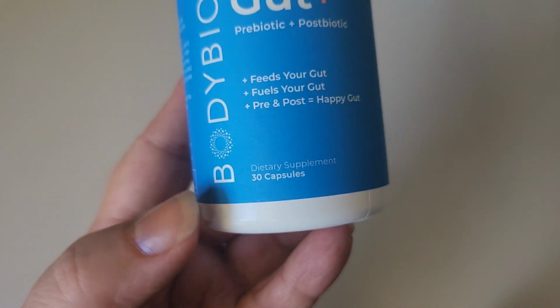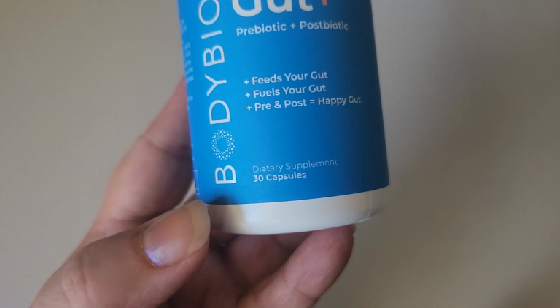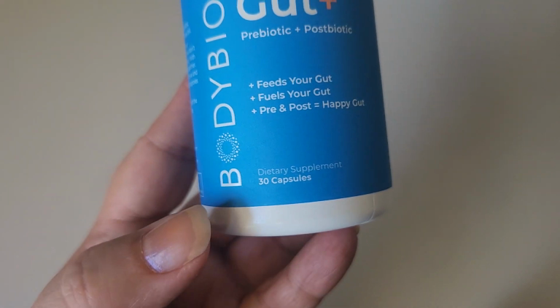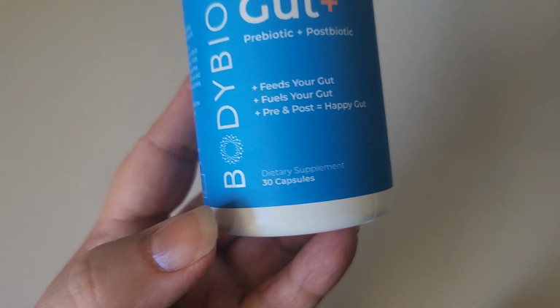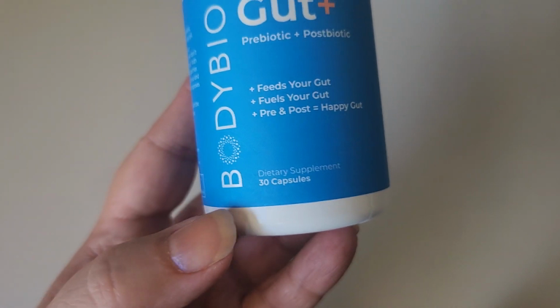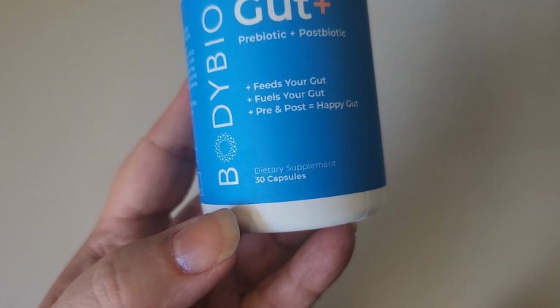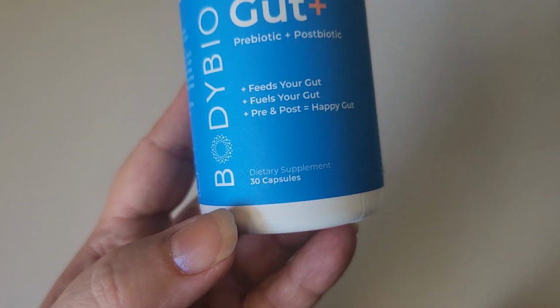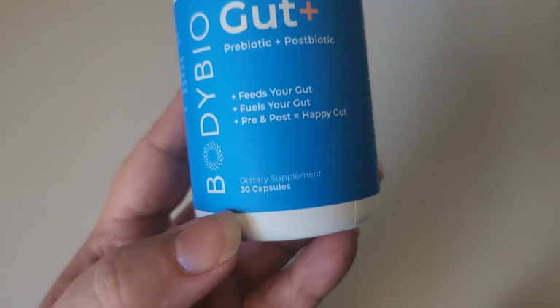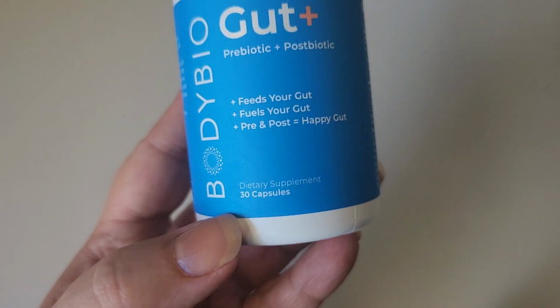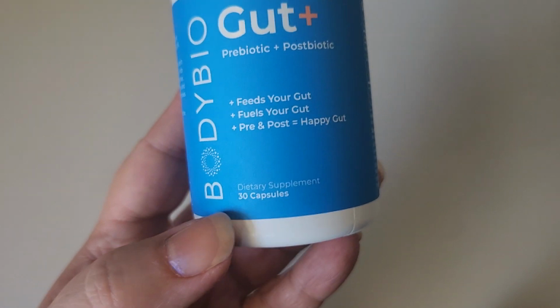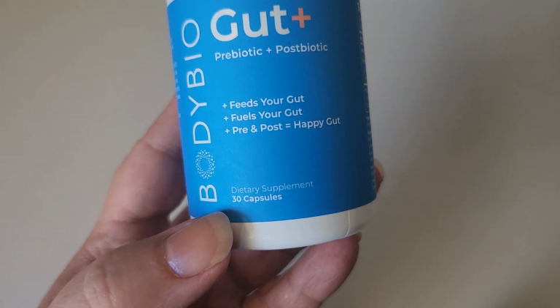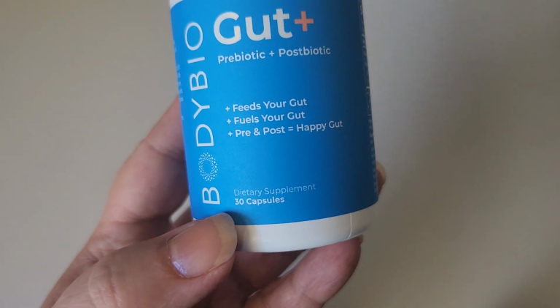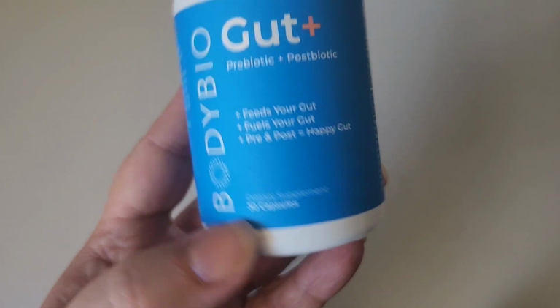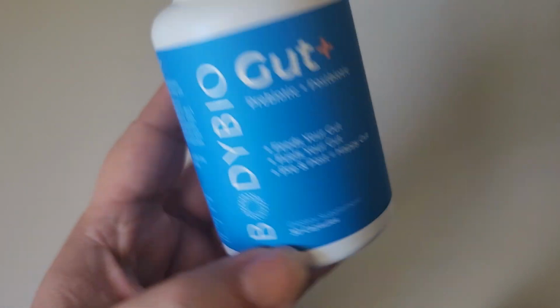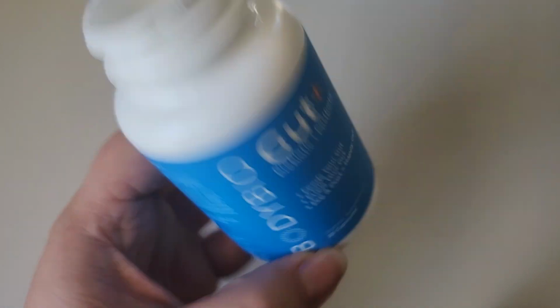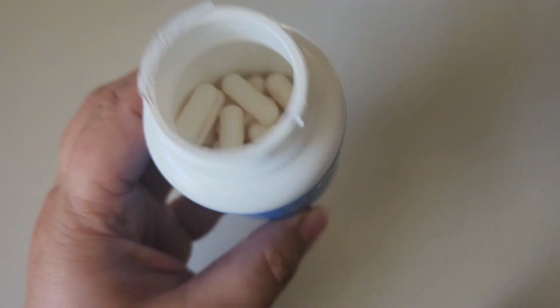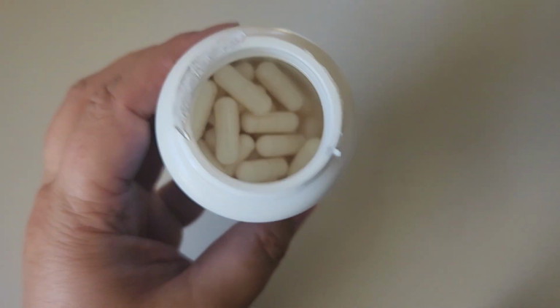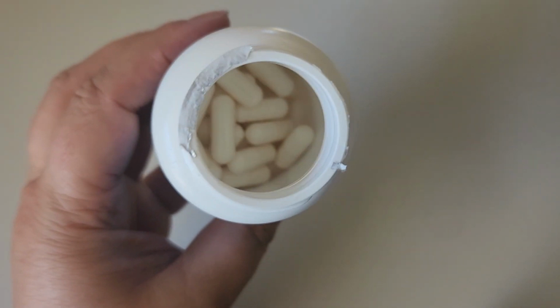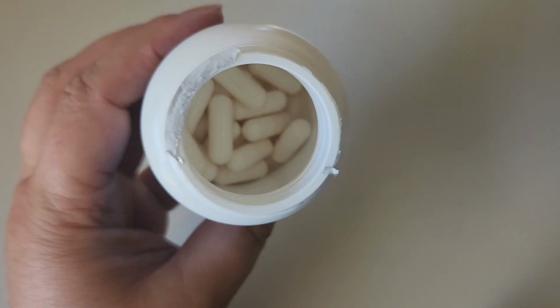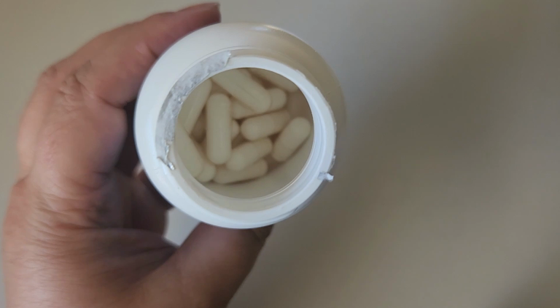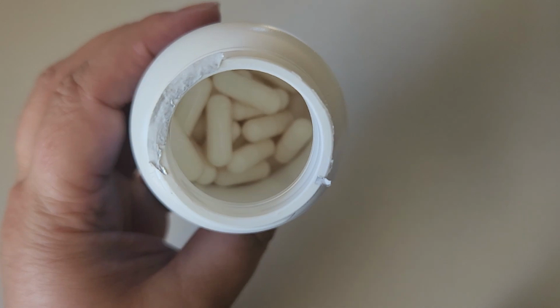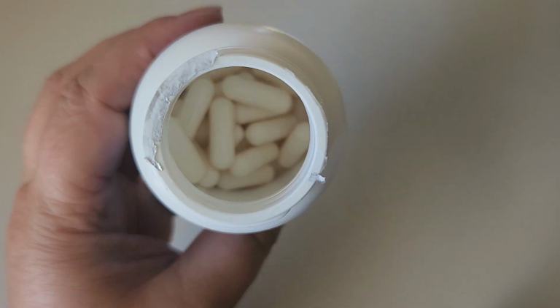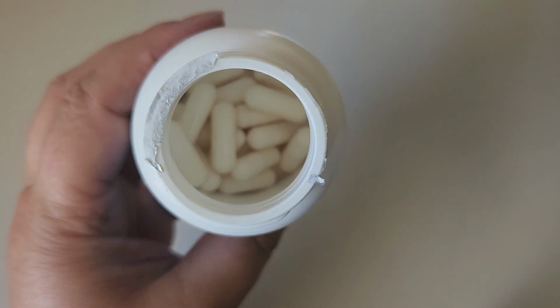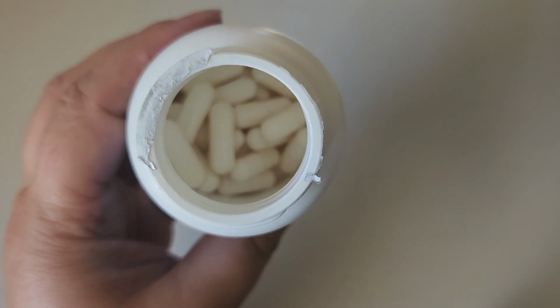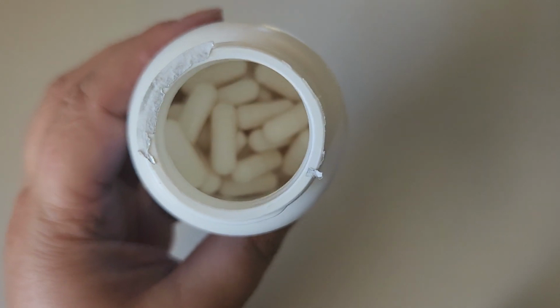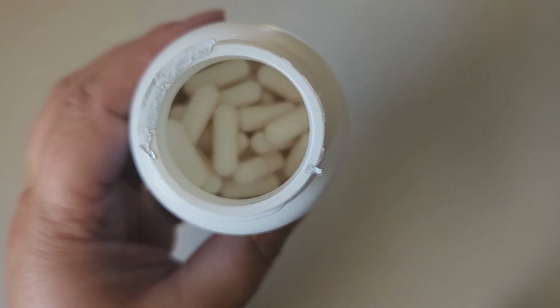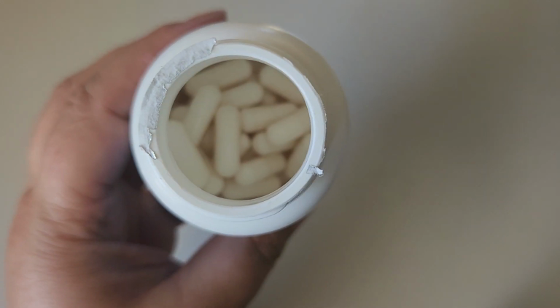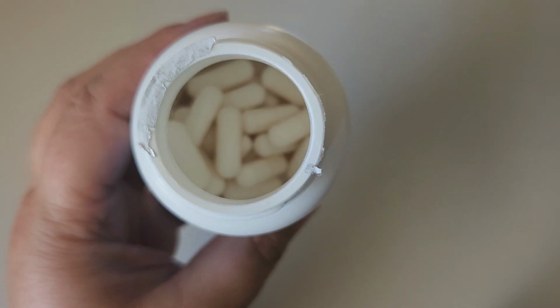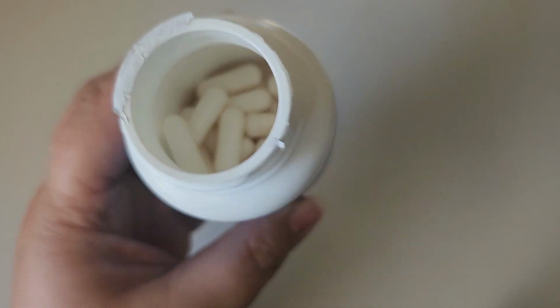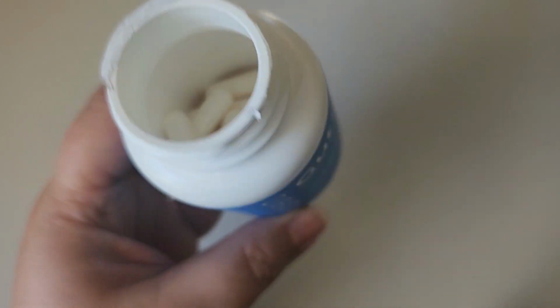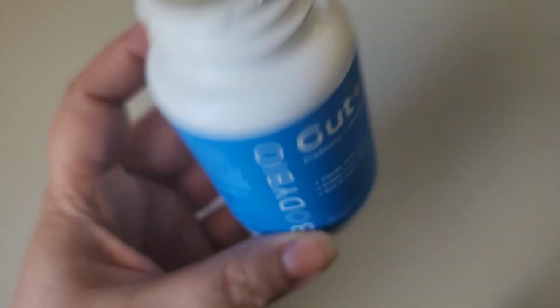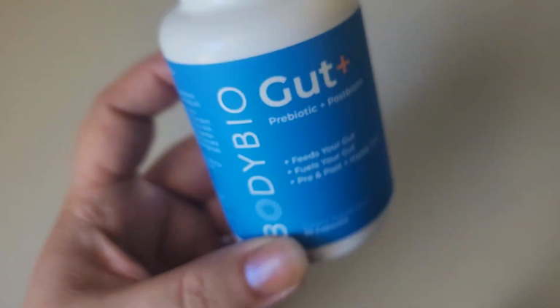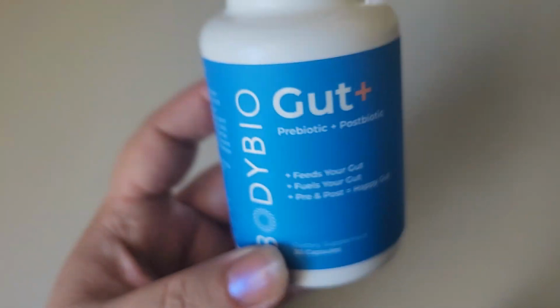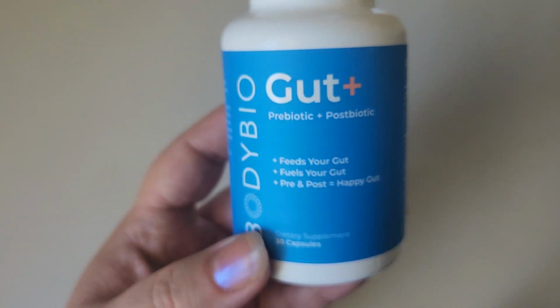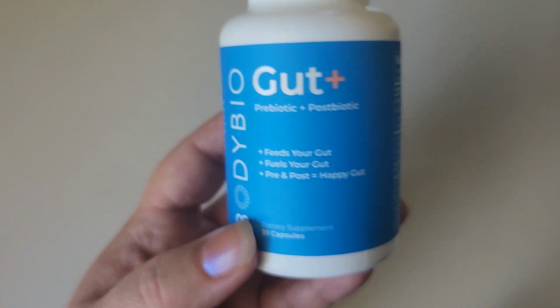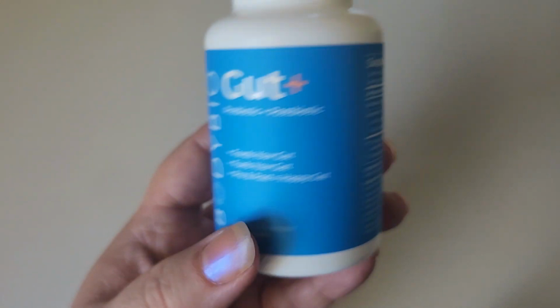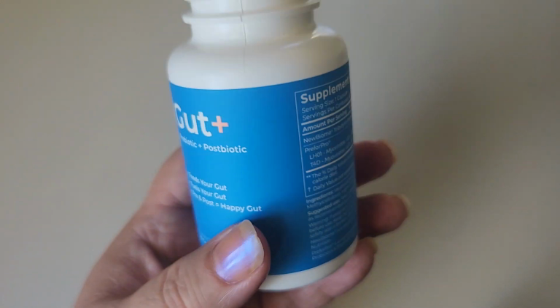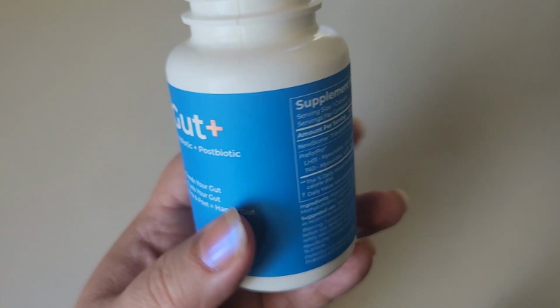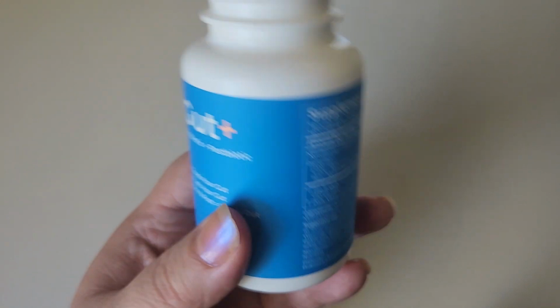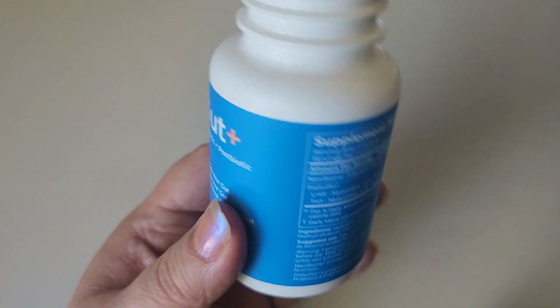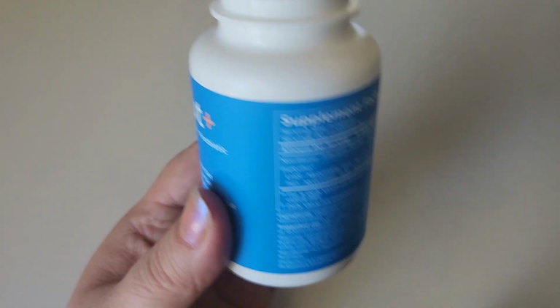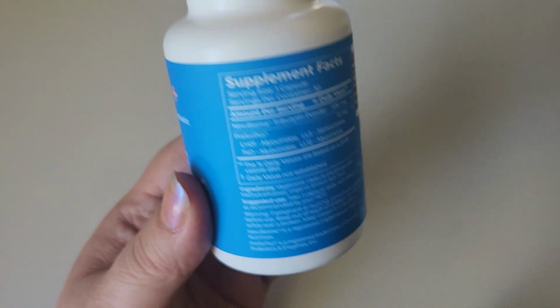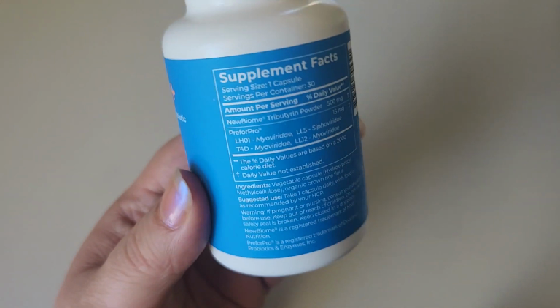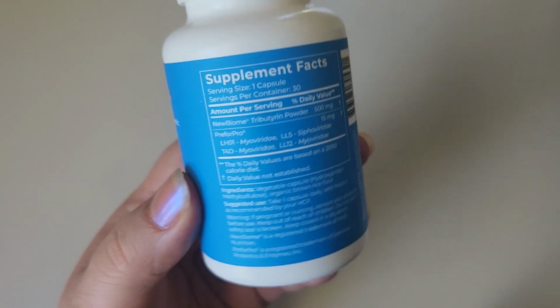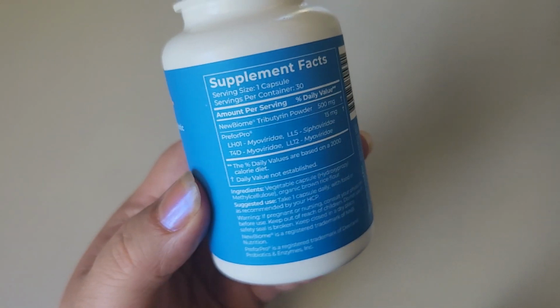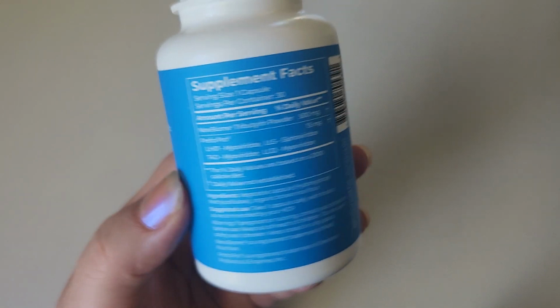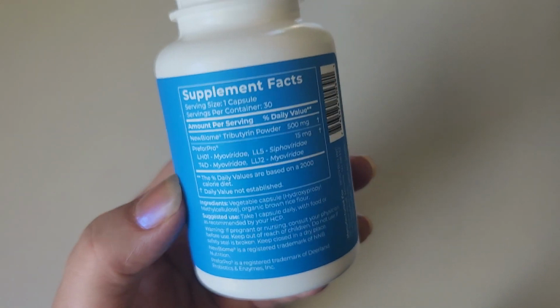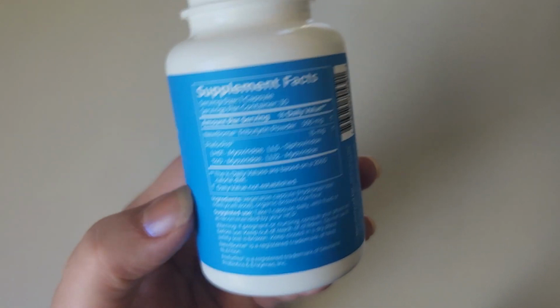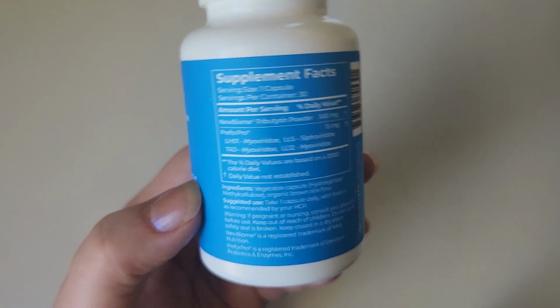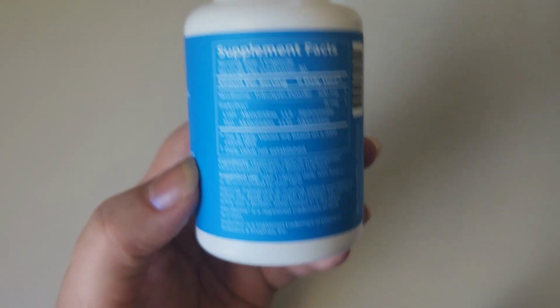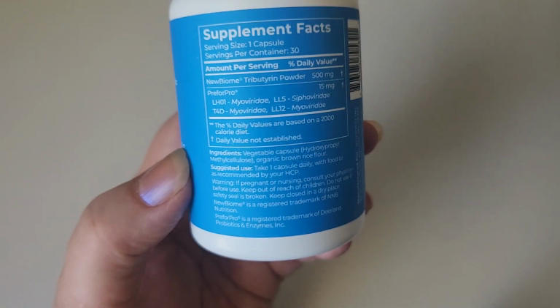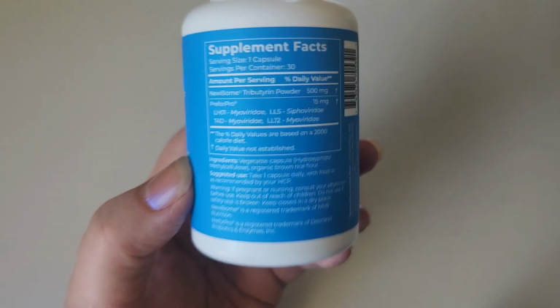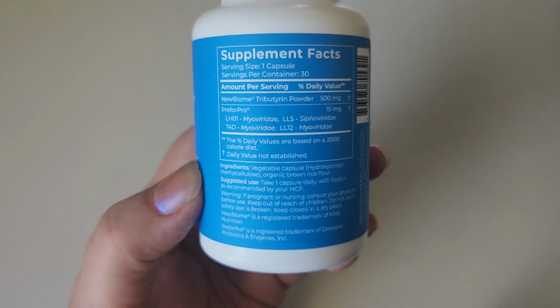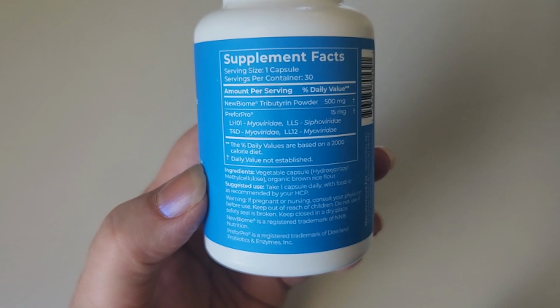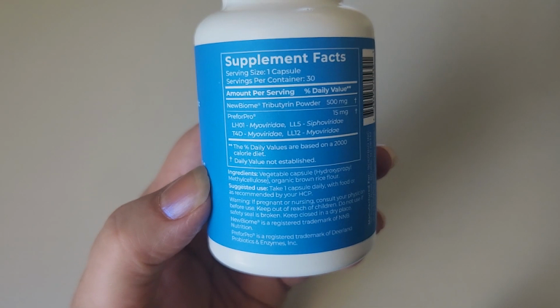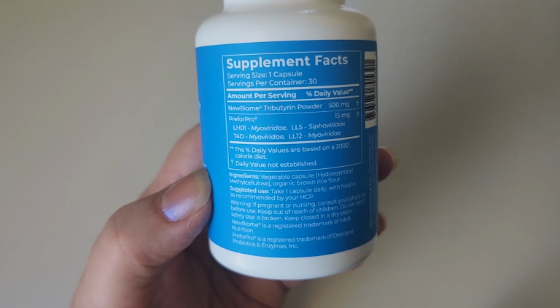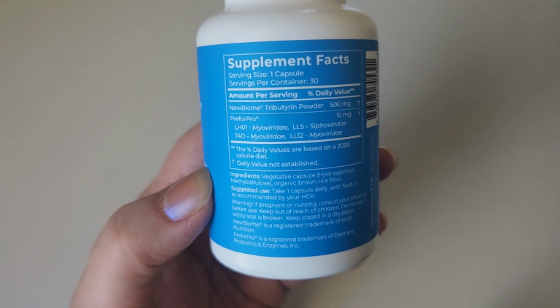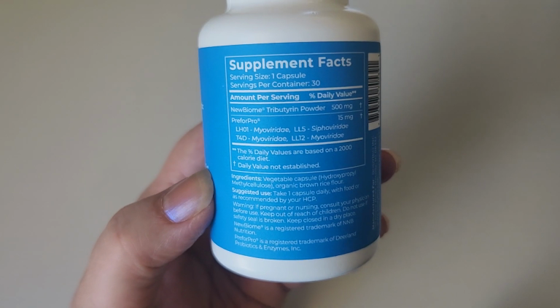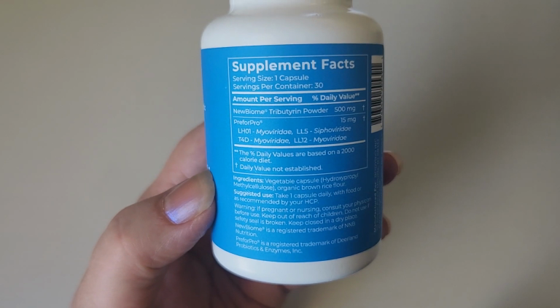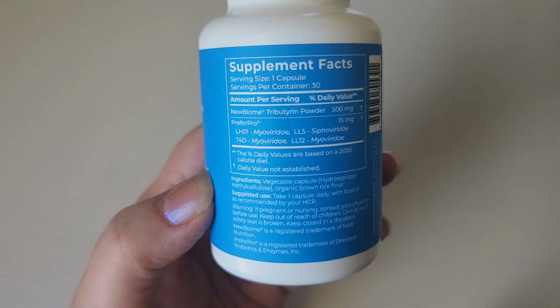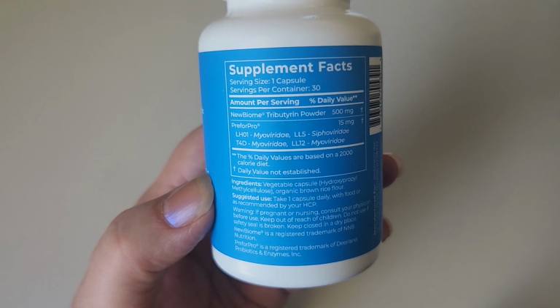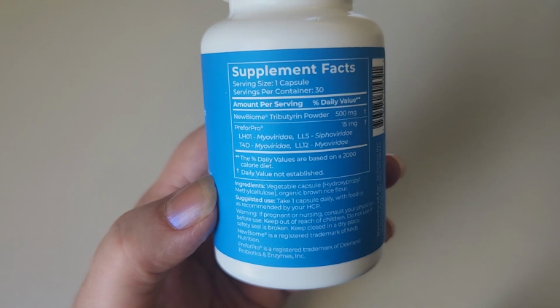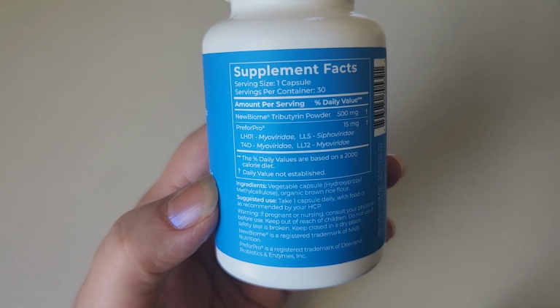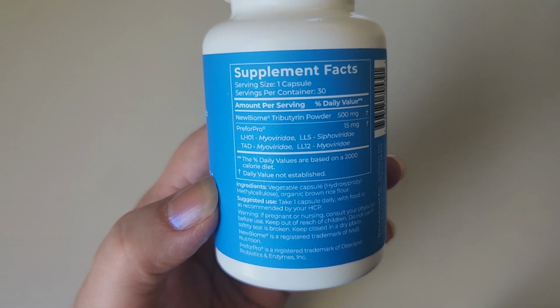There are 30 capsules in here. This is what they look like — I'll take one out in just a second, but I wanted to show you the ingredients.